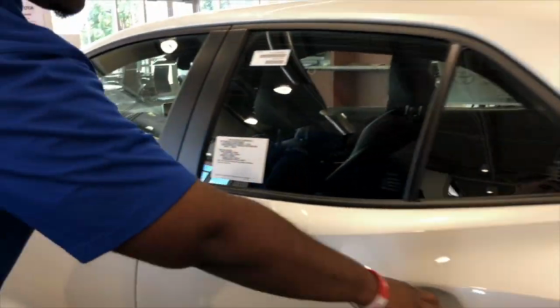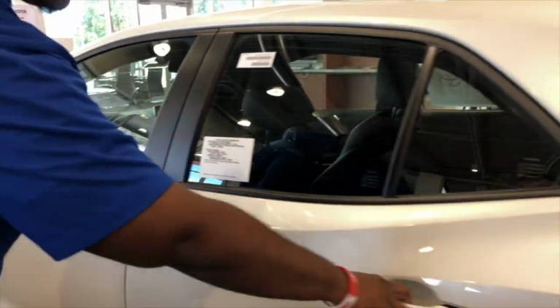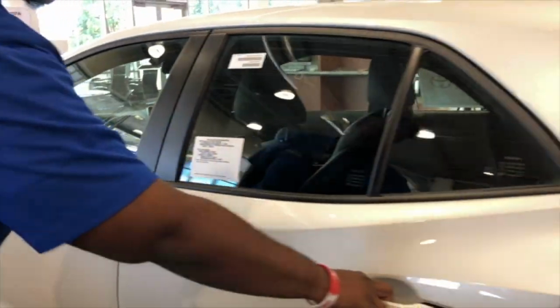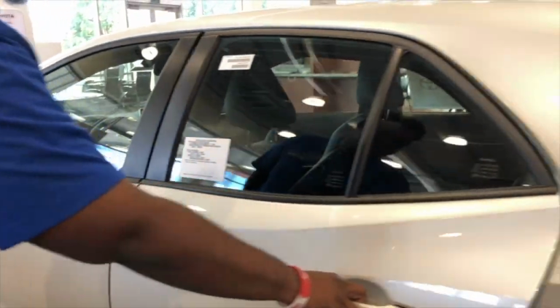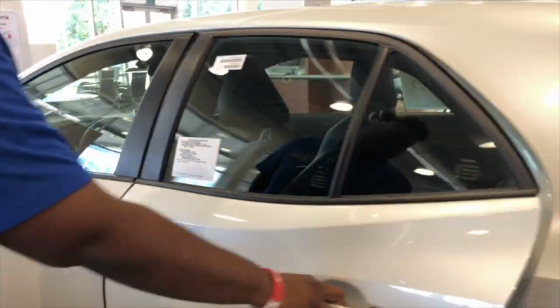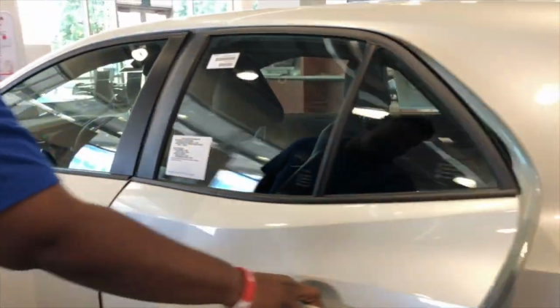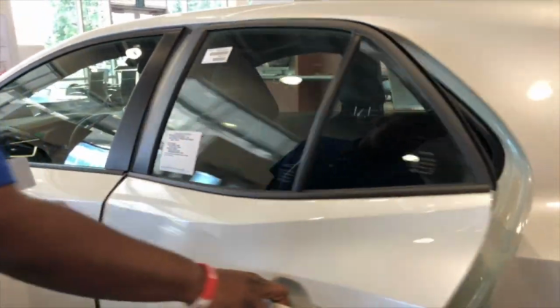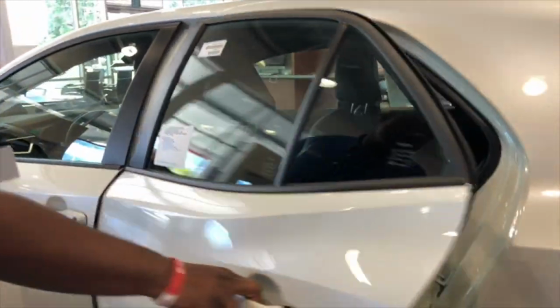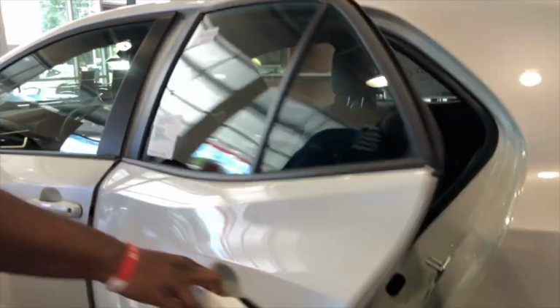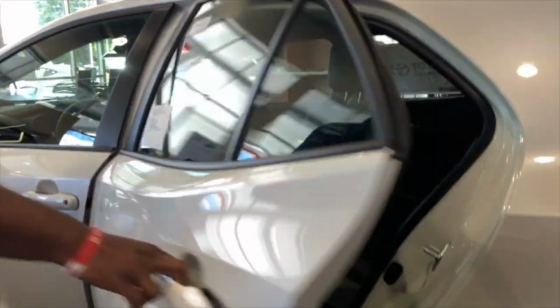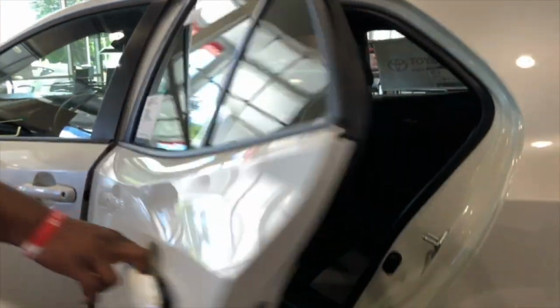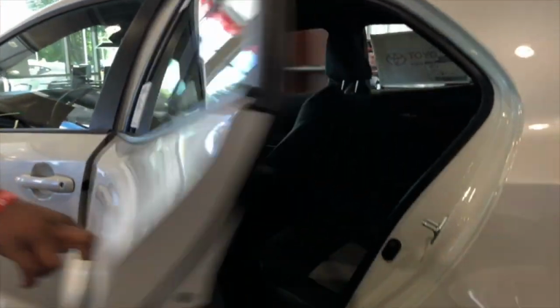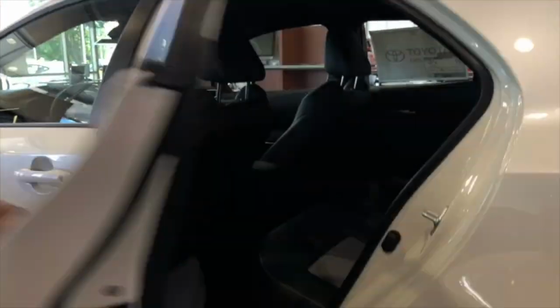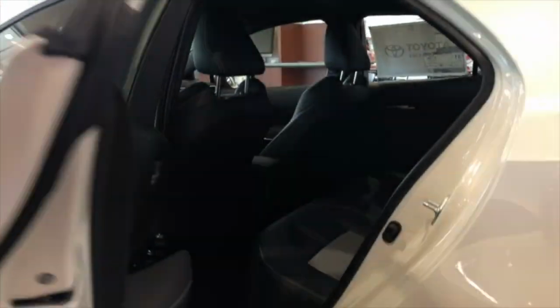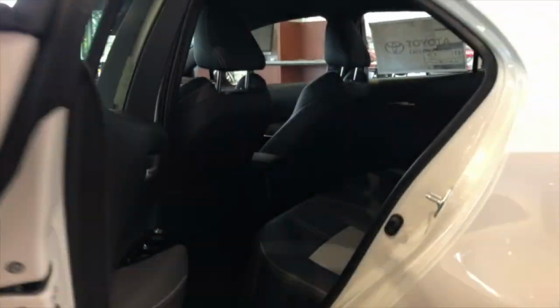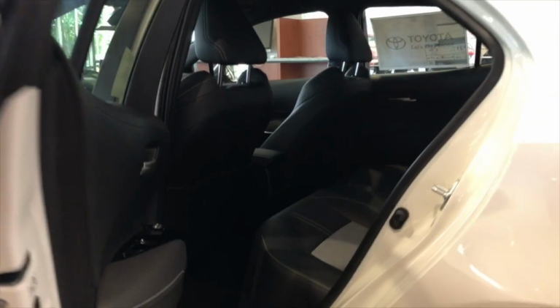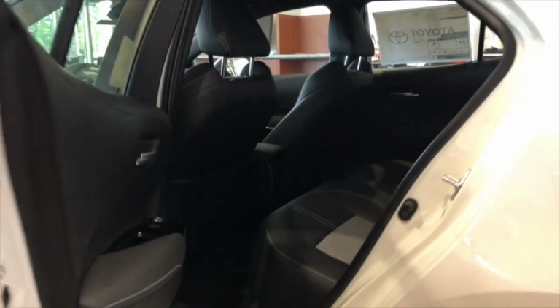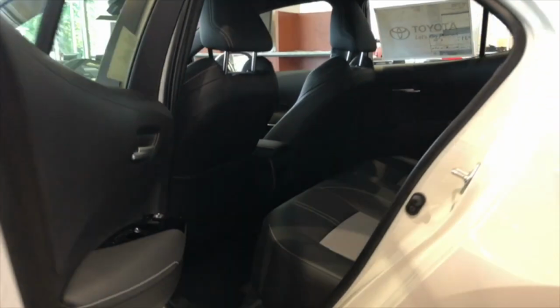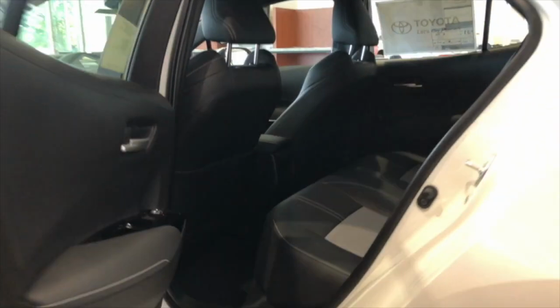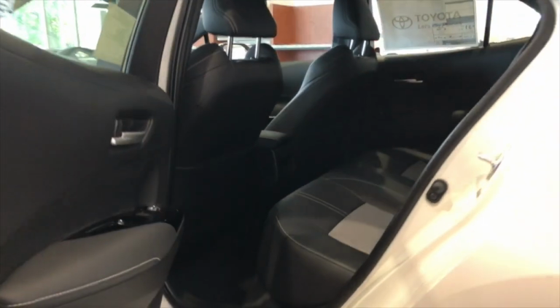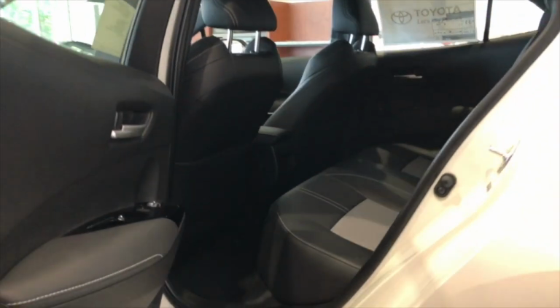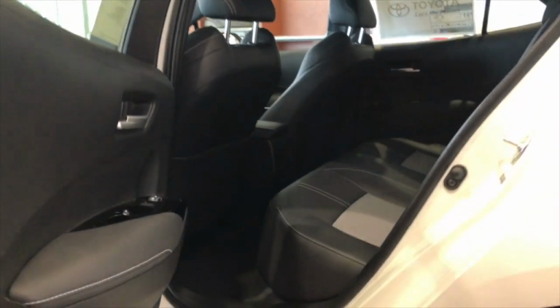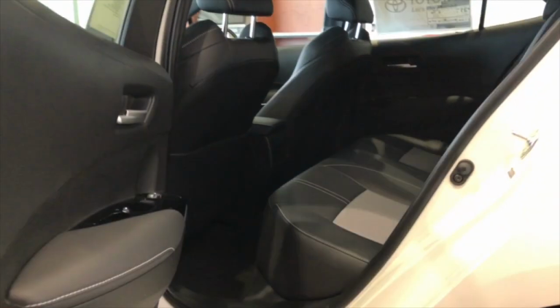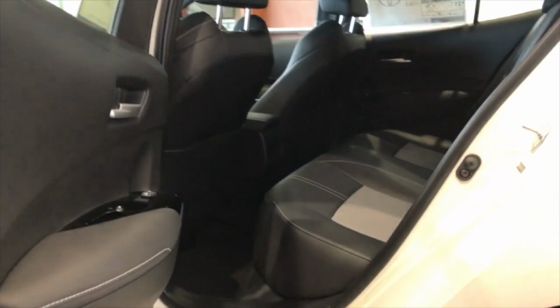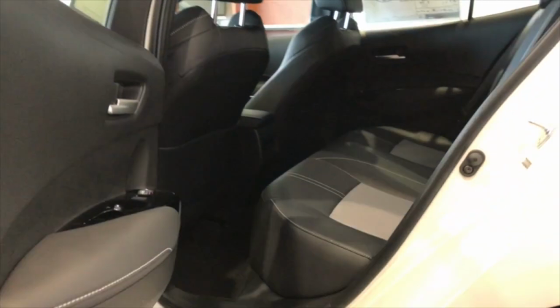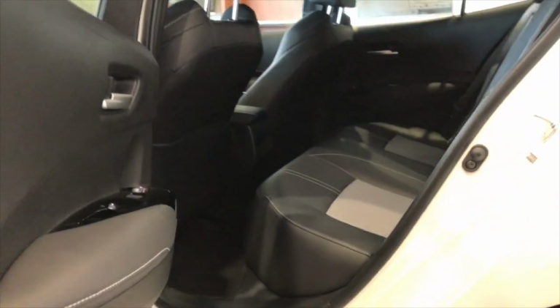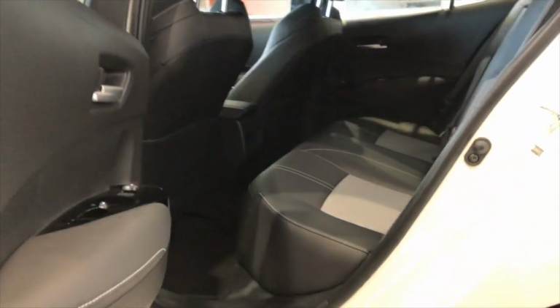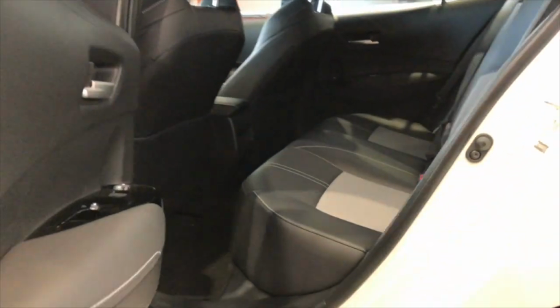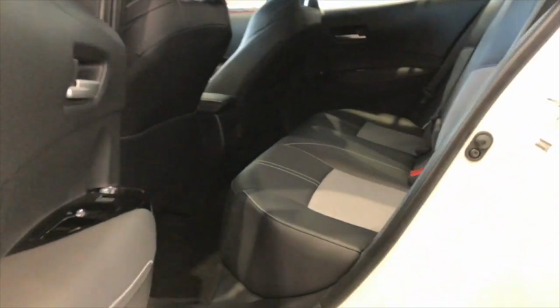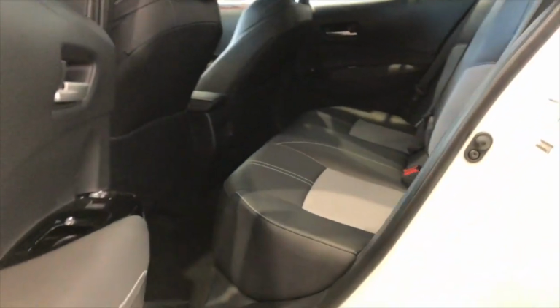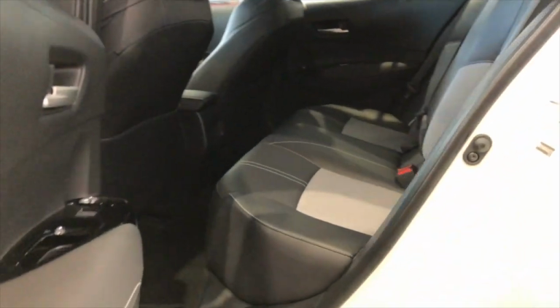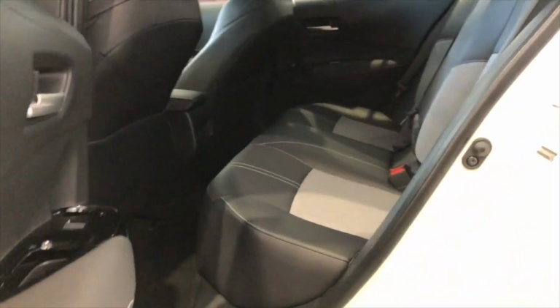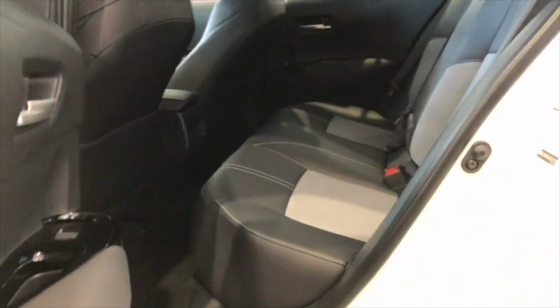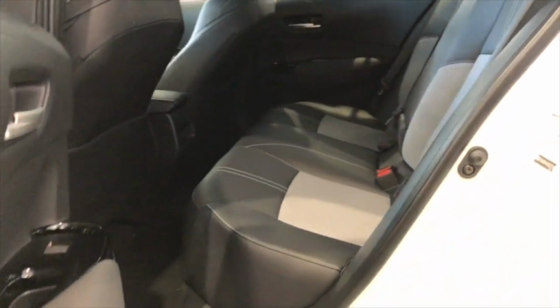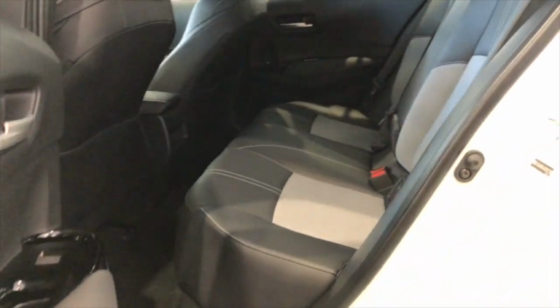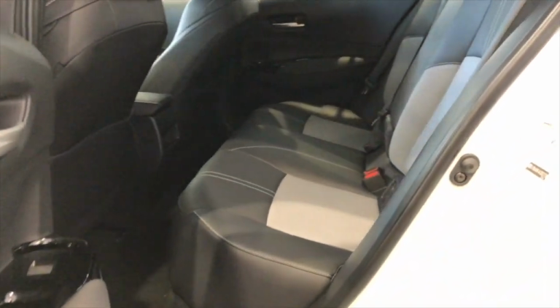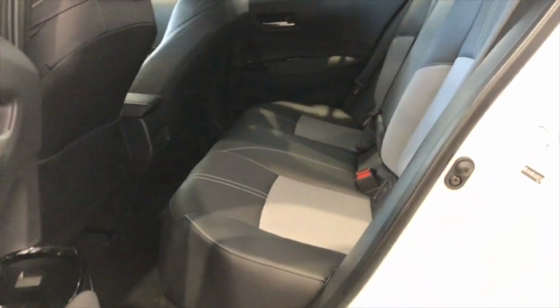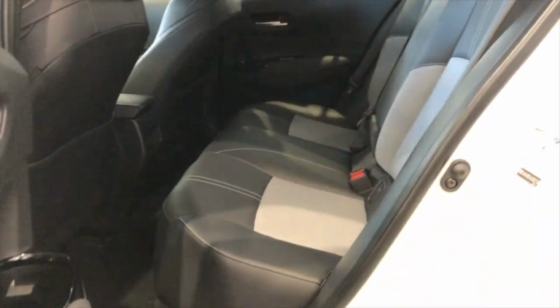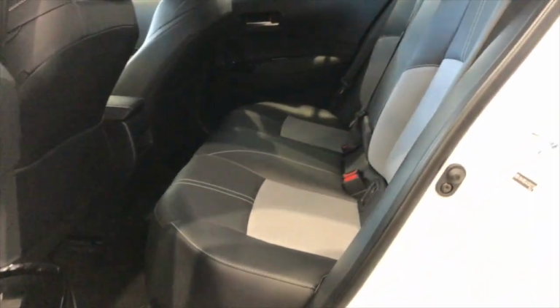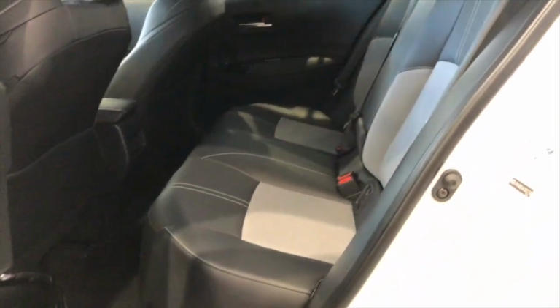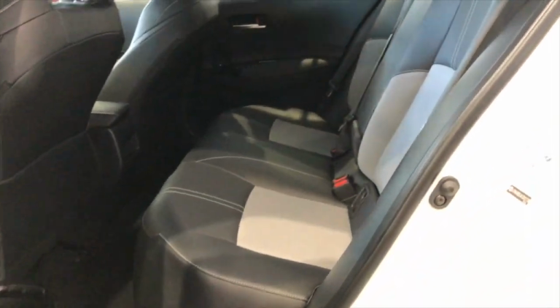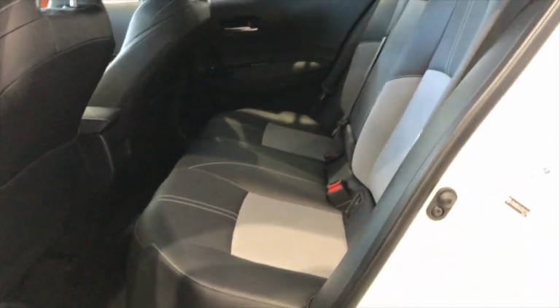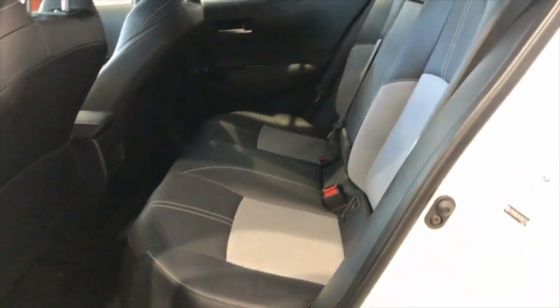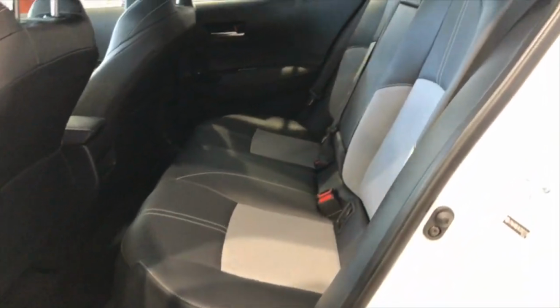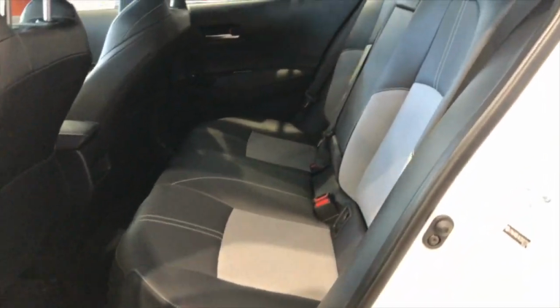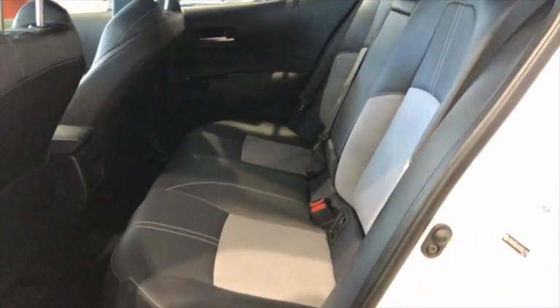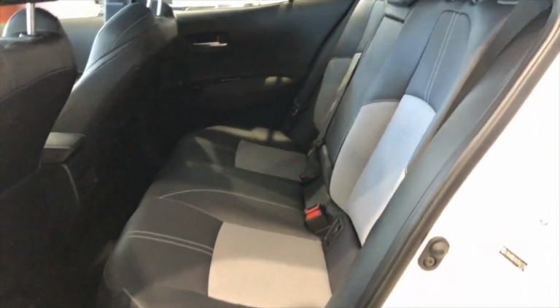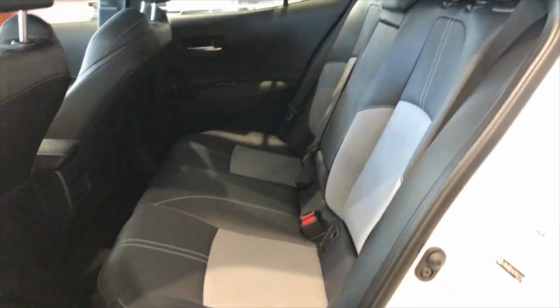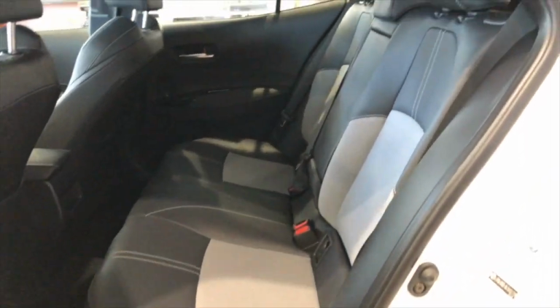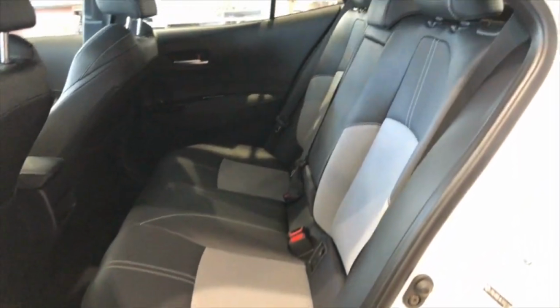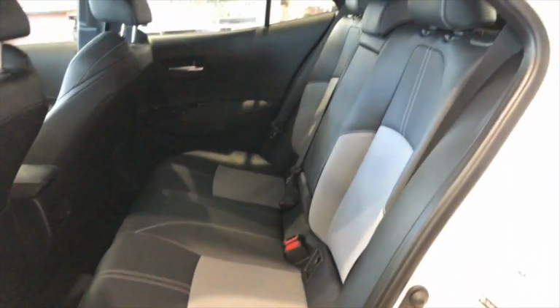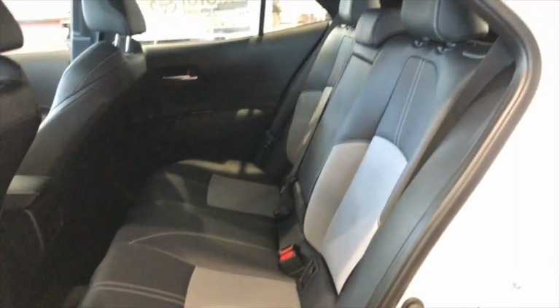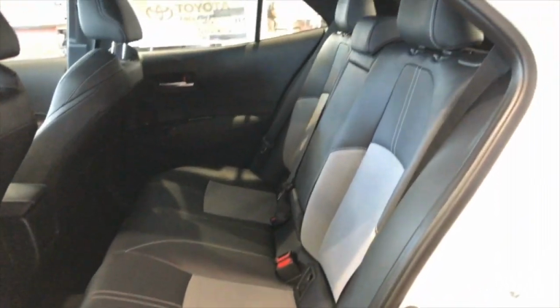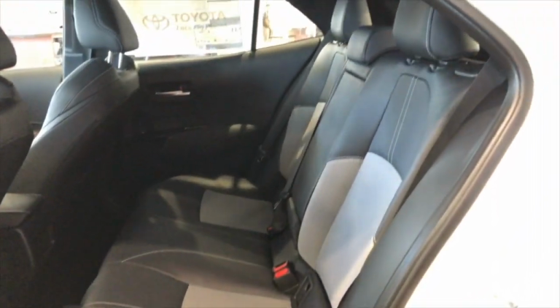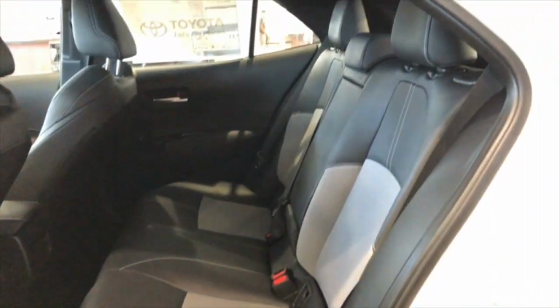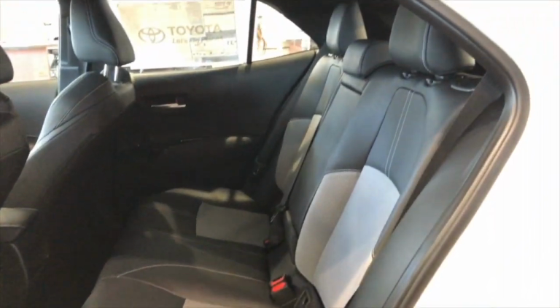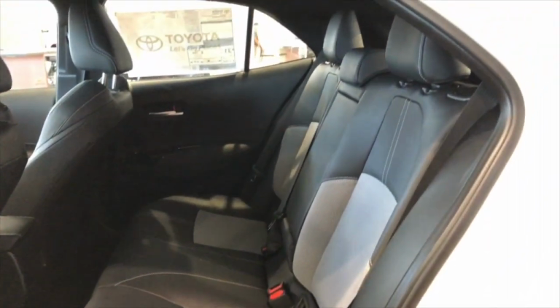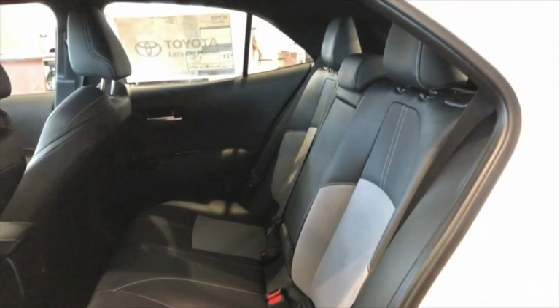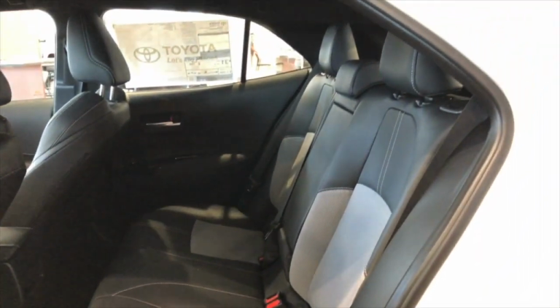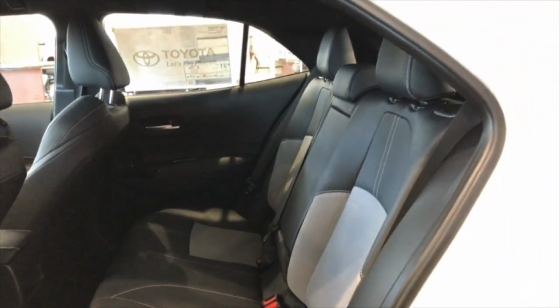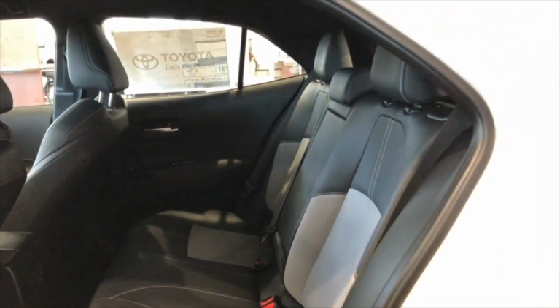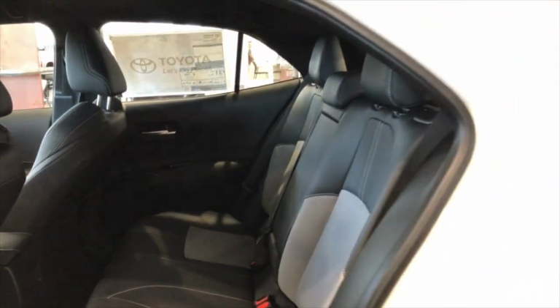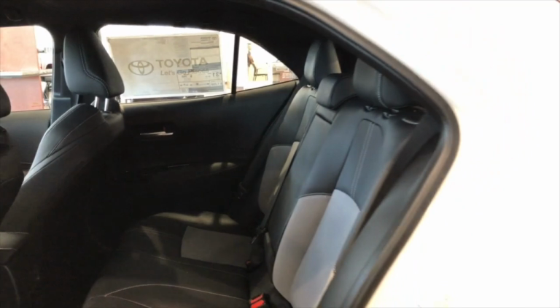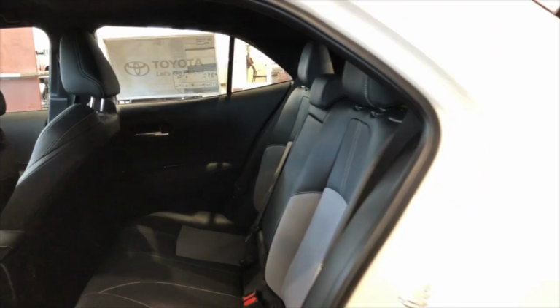As we make our way to the rear, up to 30 inches of legroom for the rear passengers. A lot of space back there.